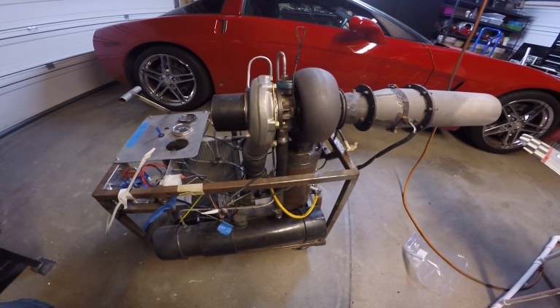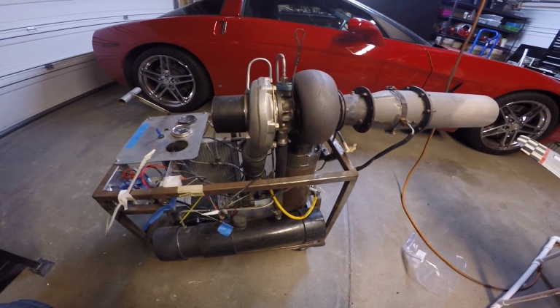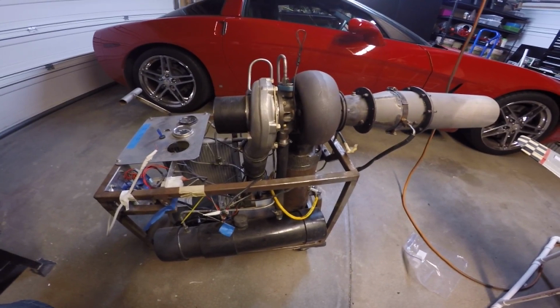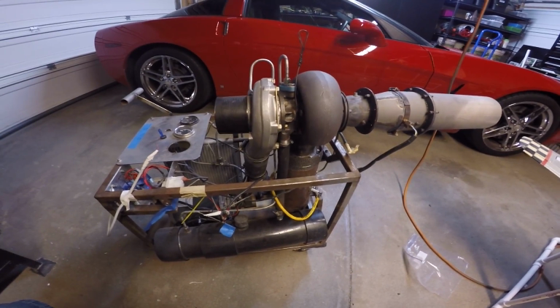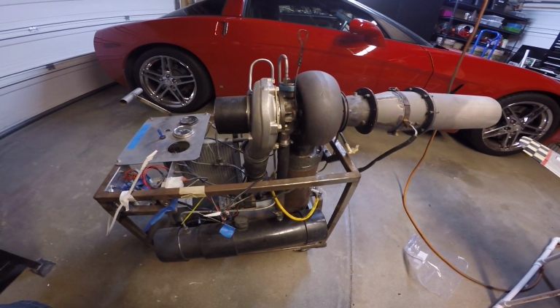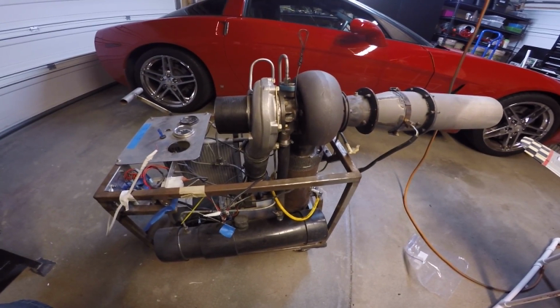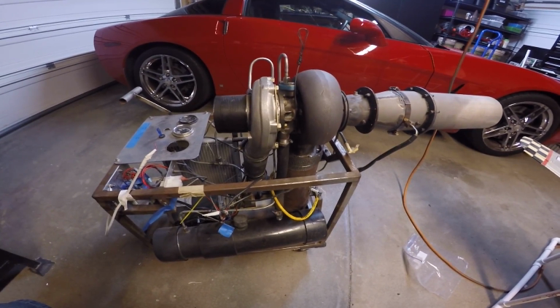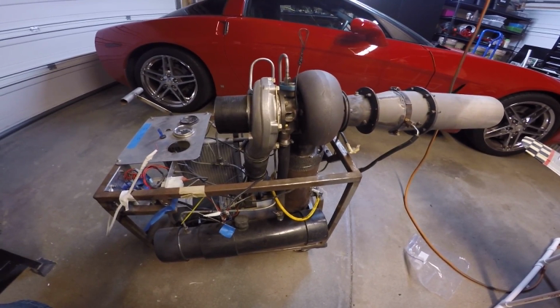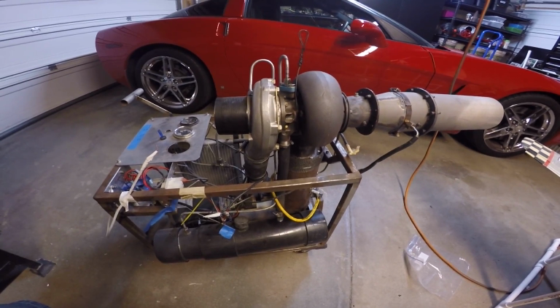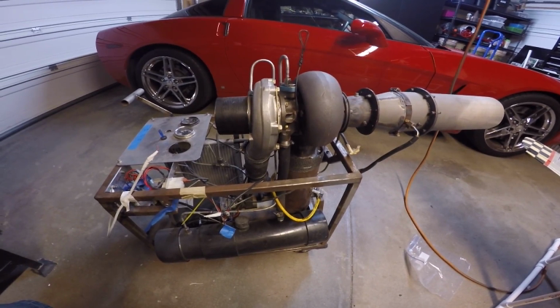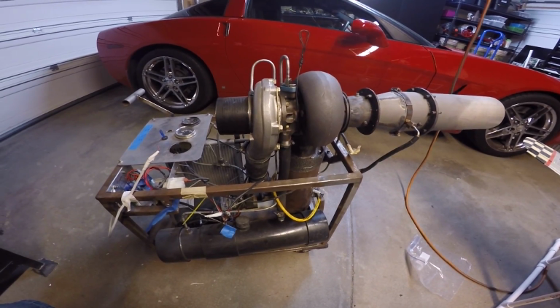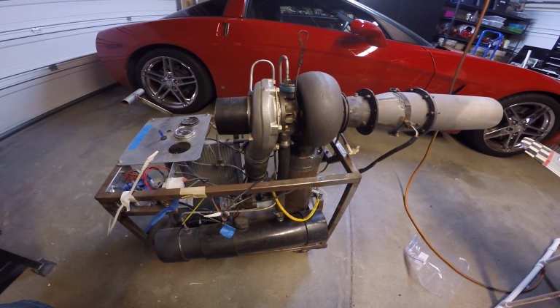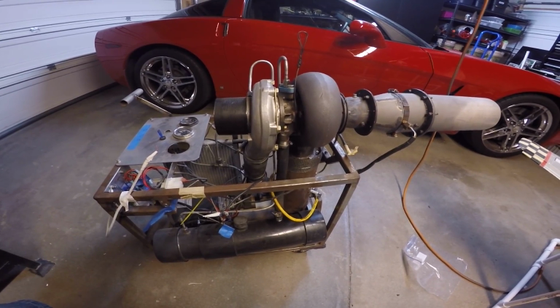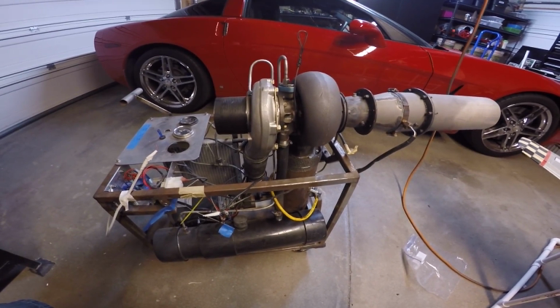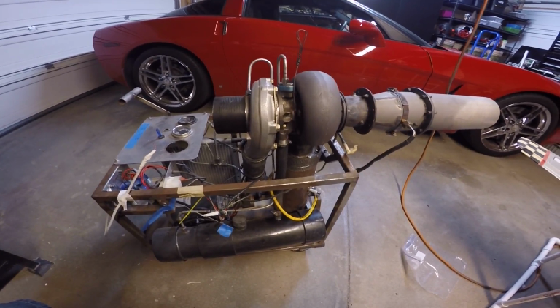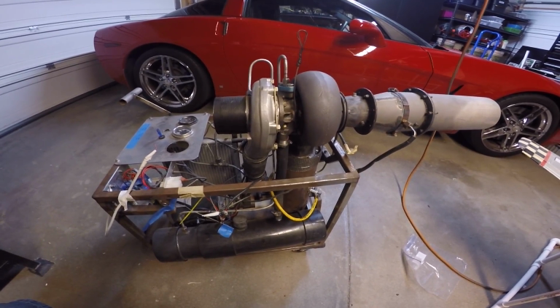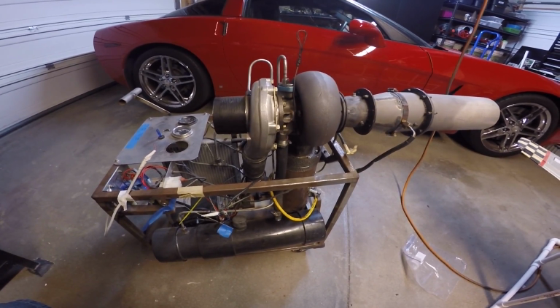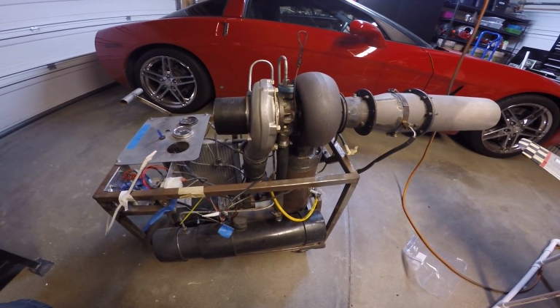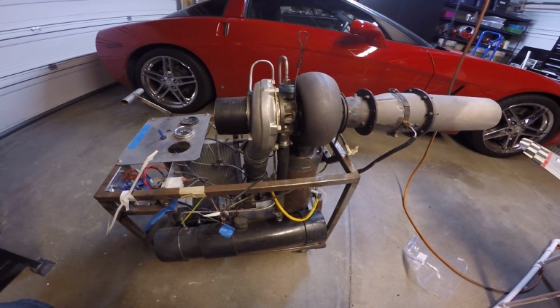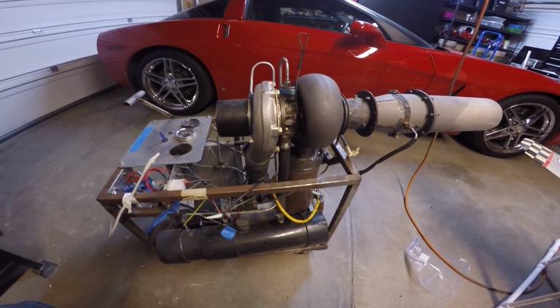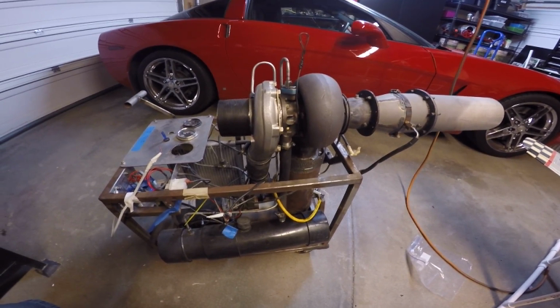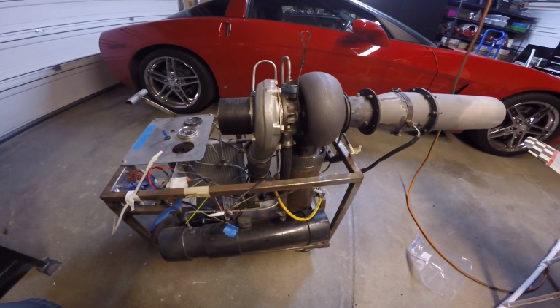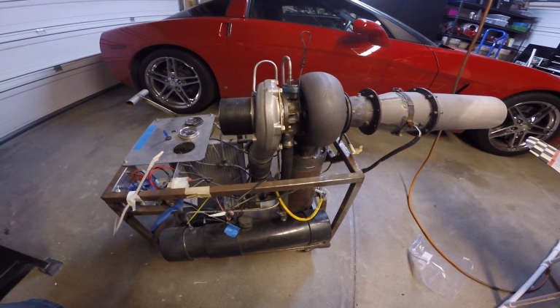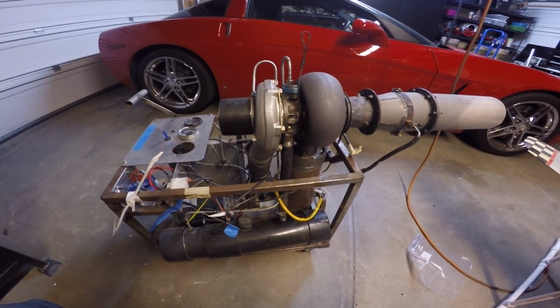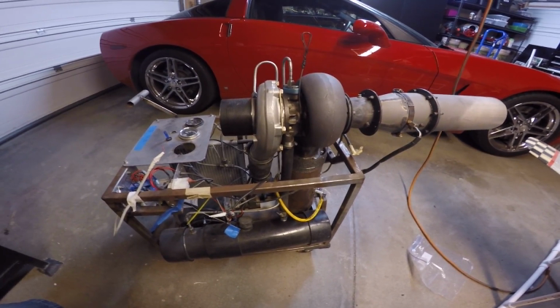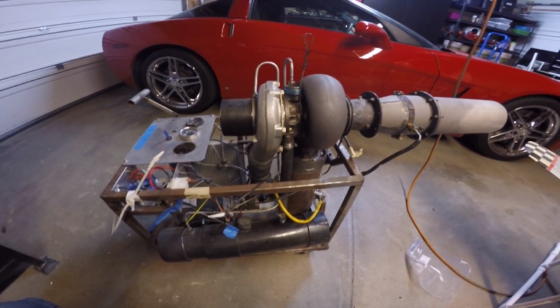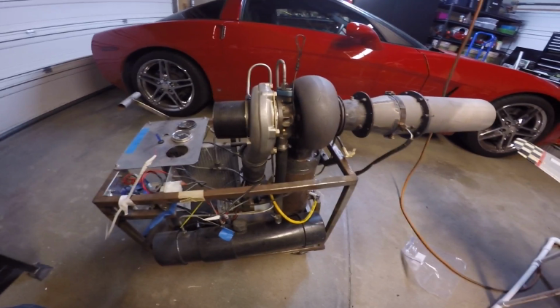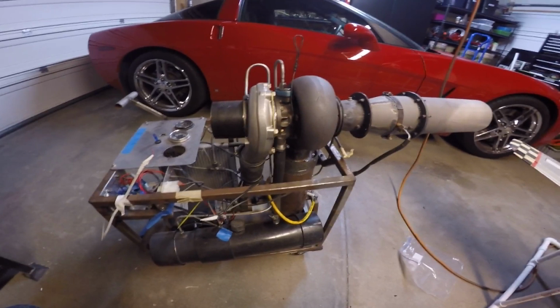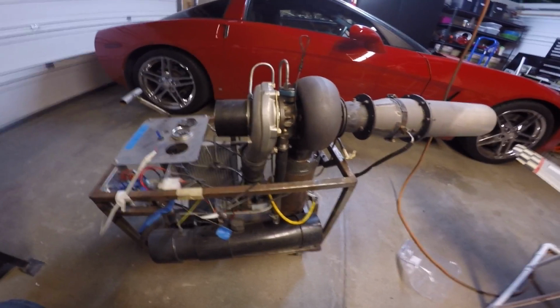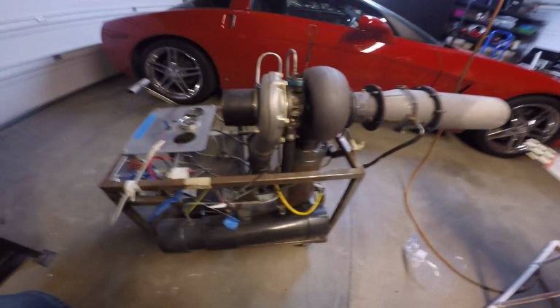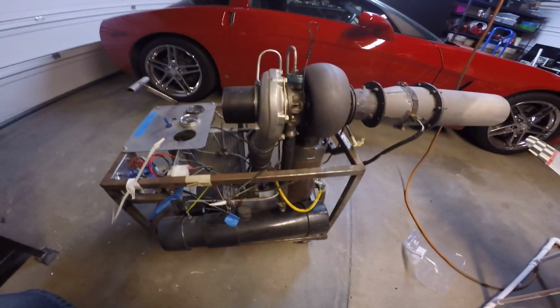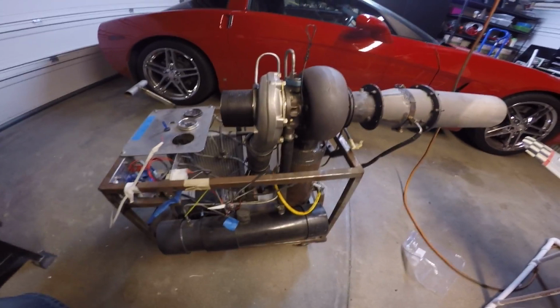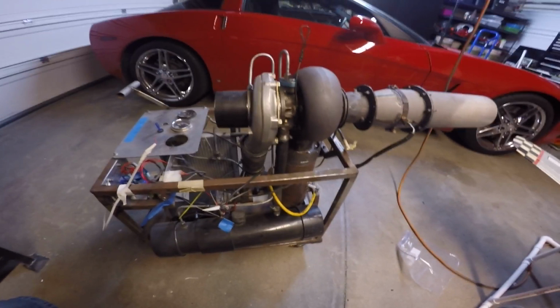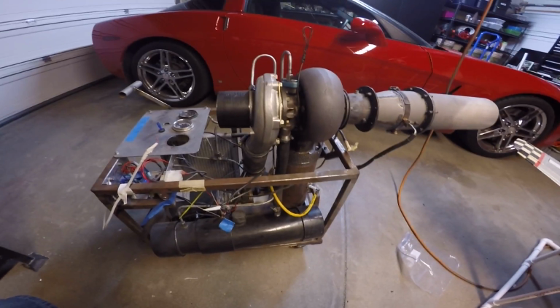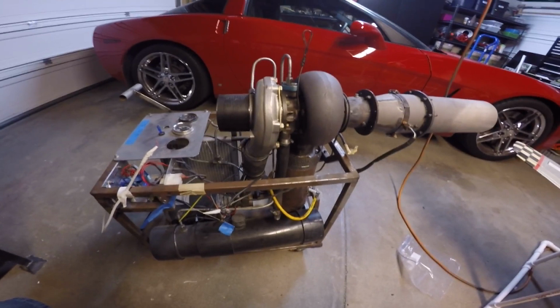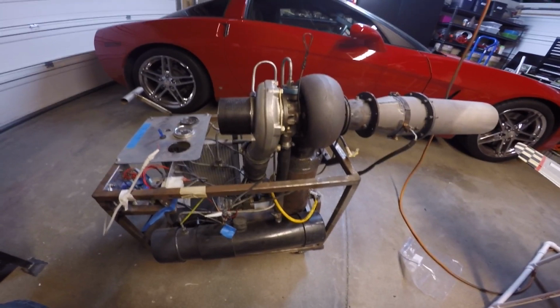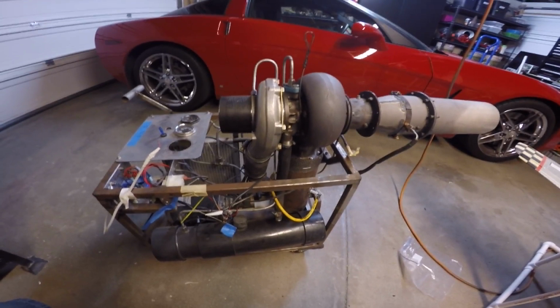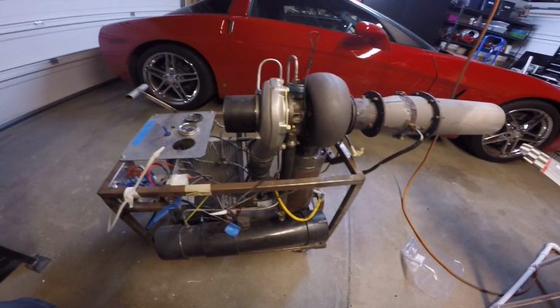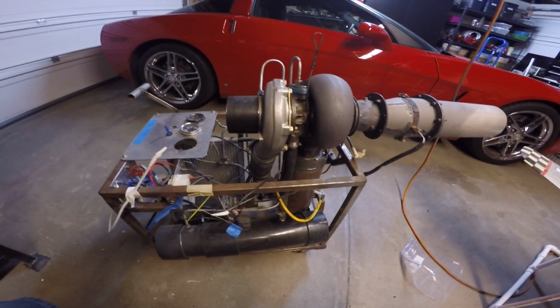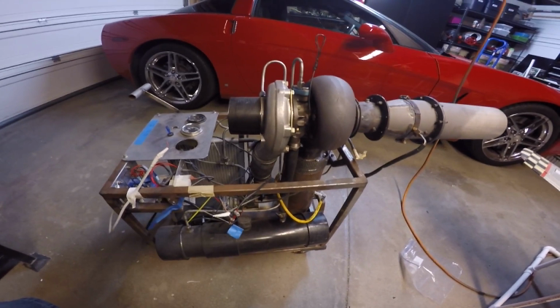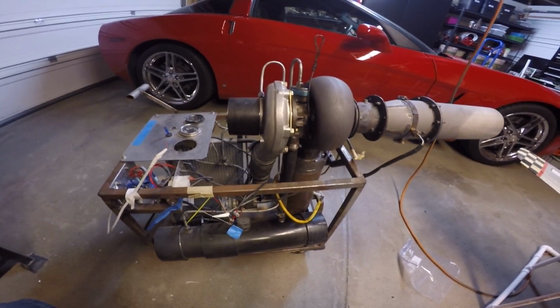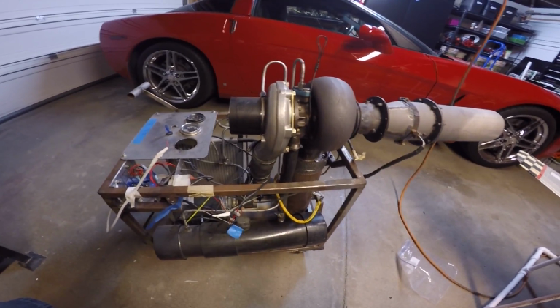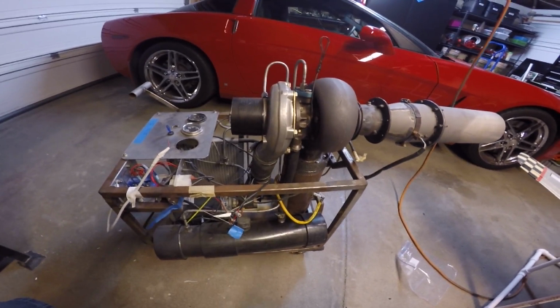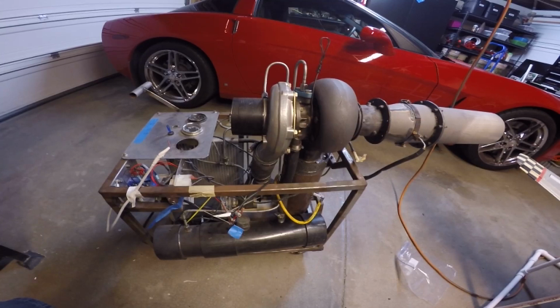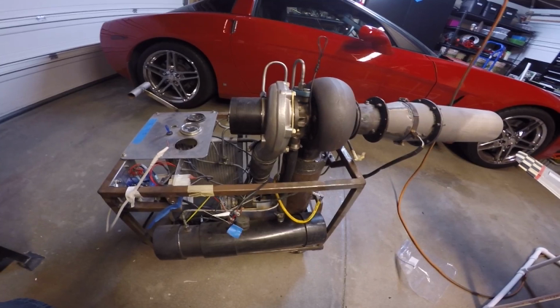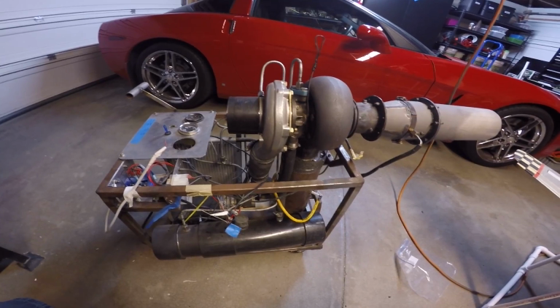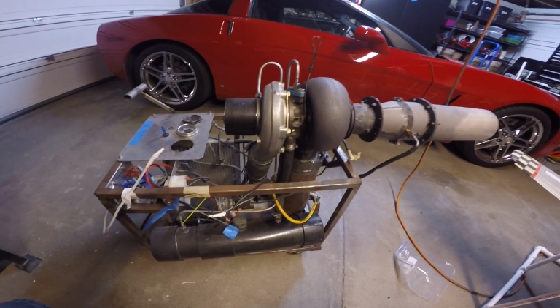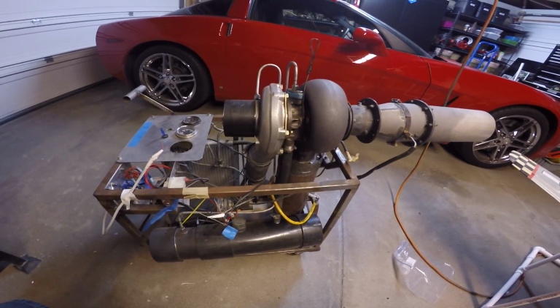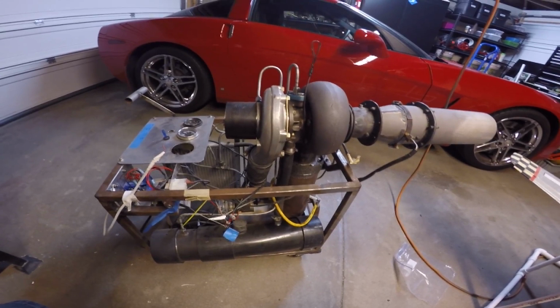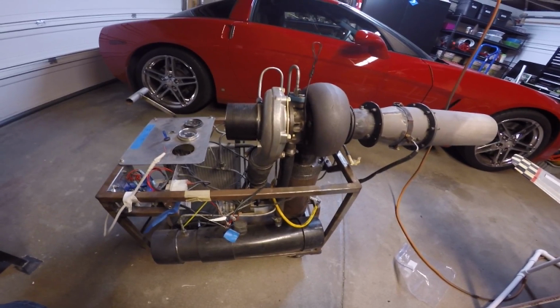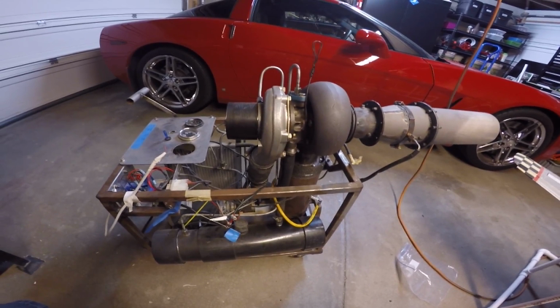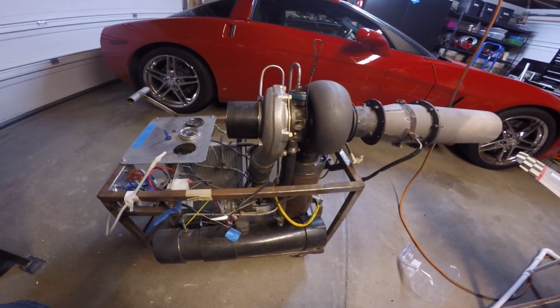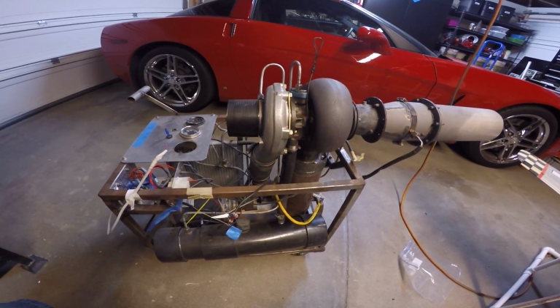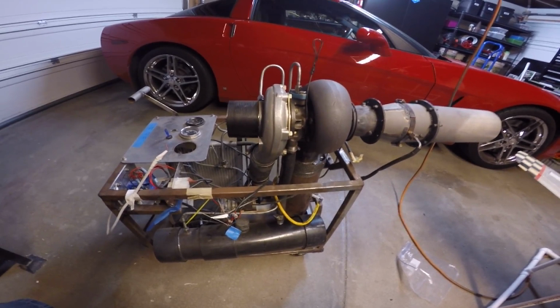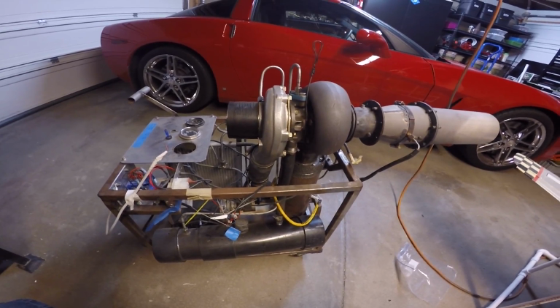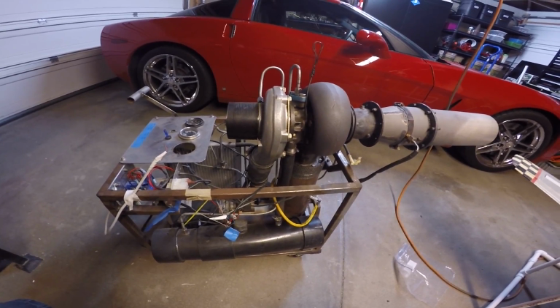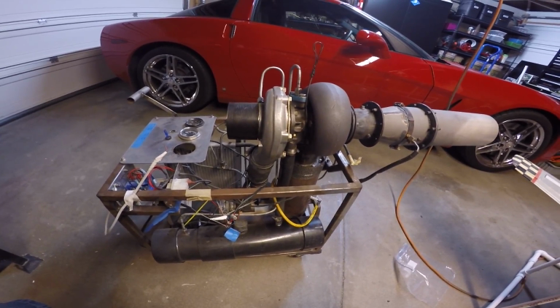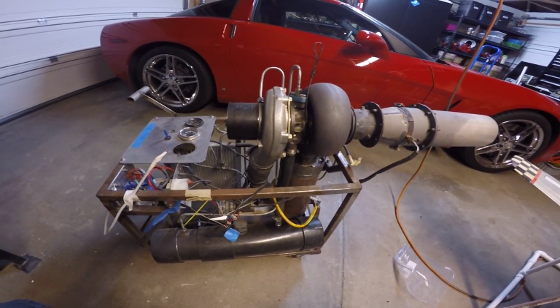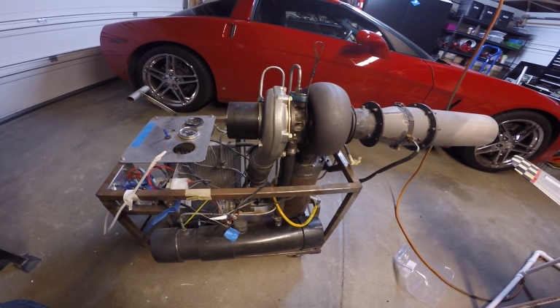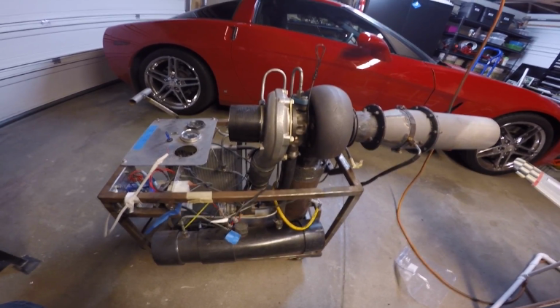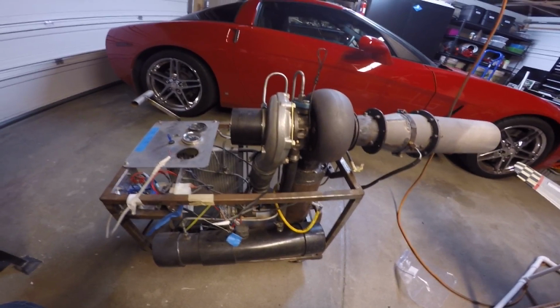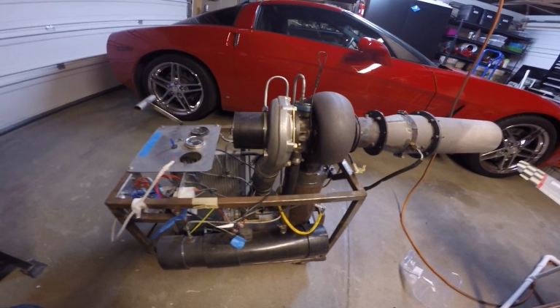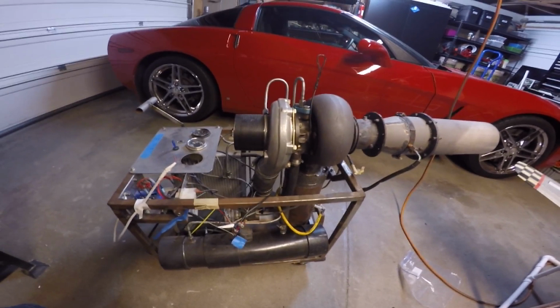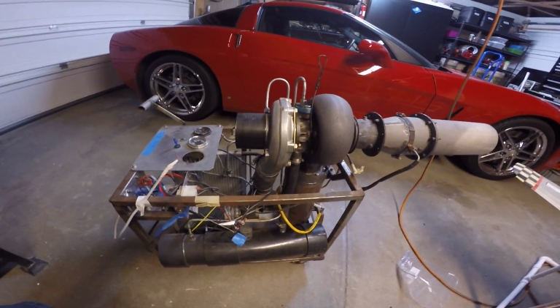Today I'm just going to do a short overview video on my DIY turbine engine that I've built over the last two years or so.